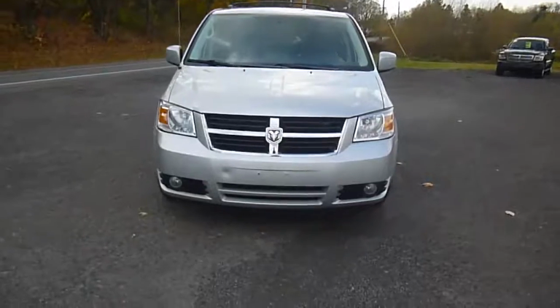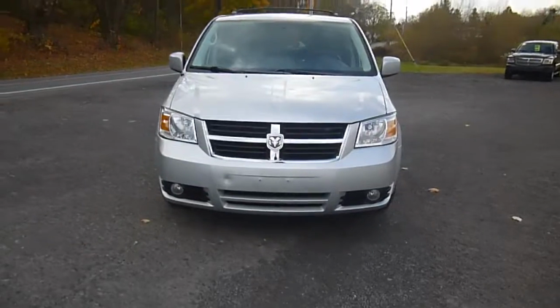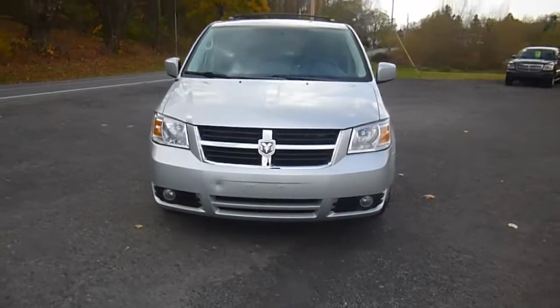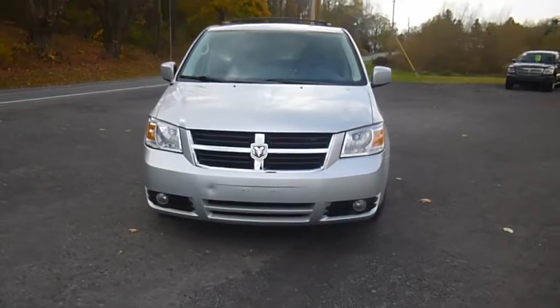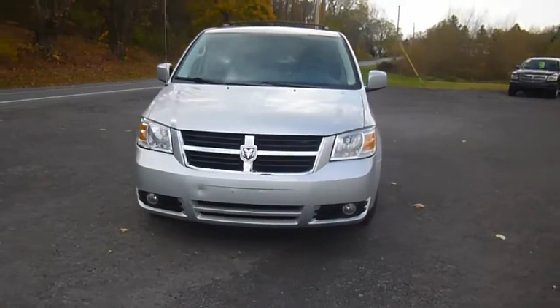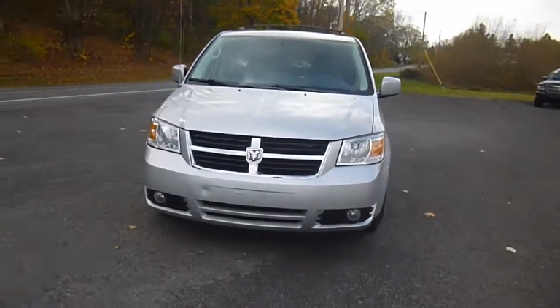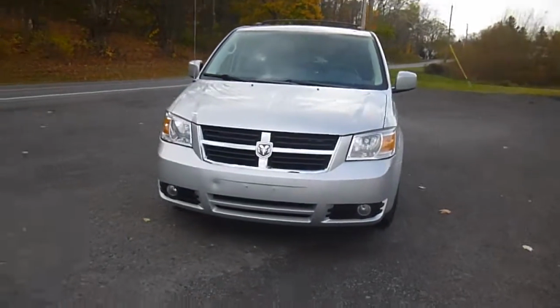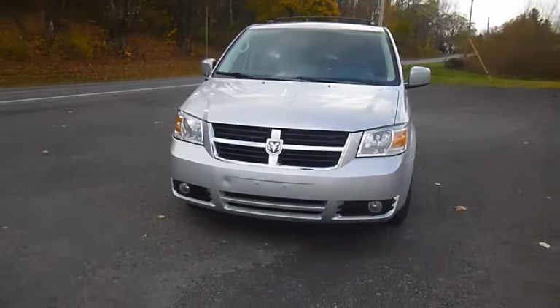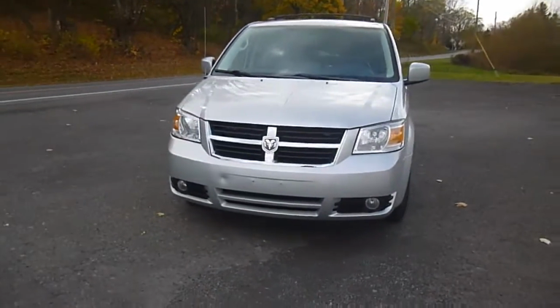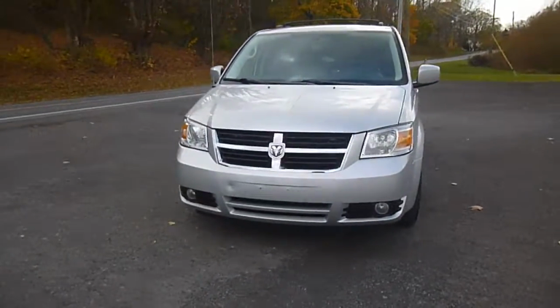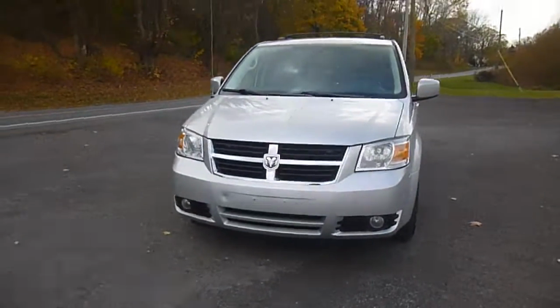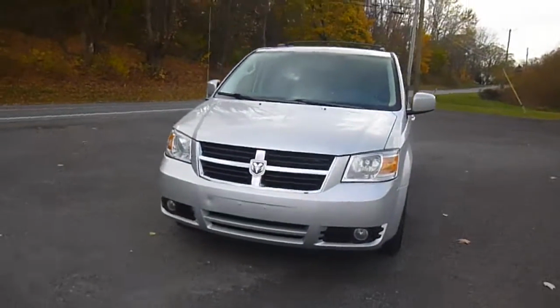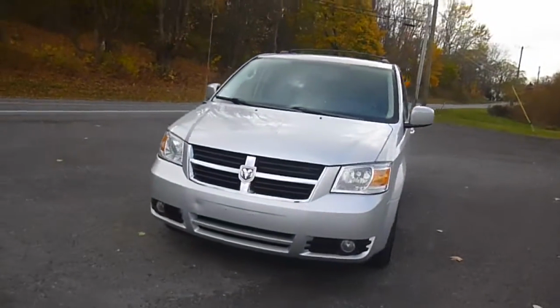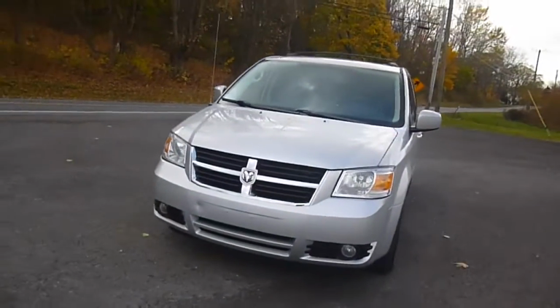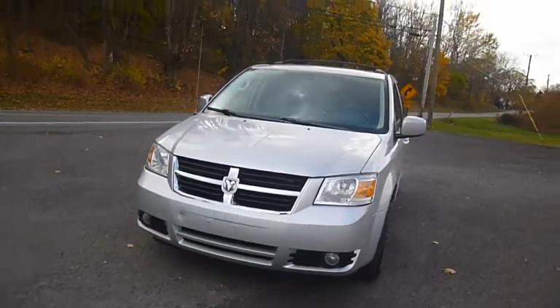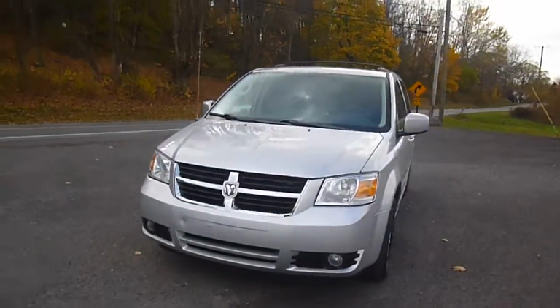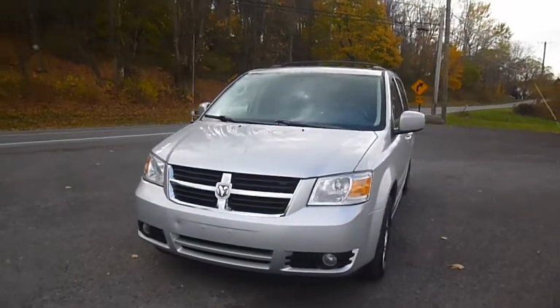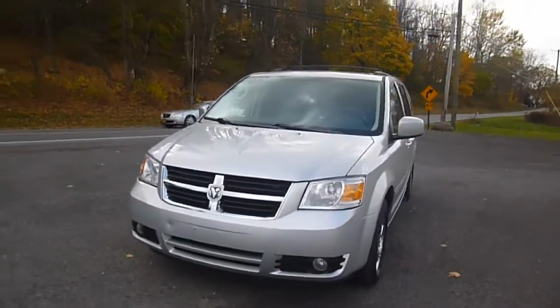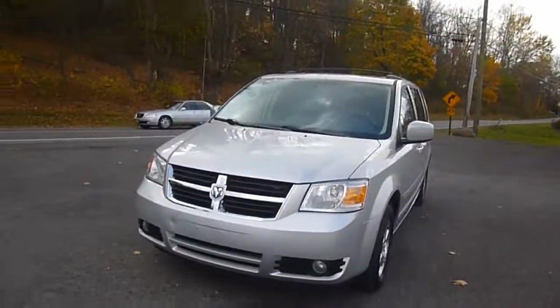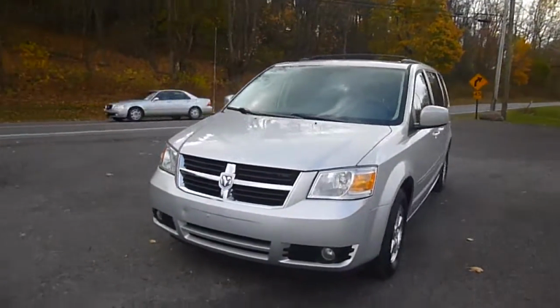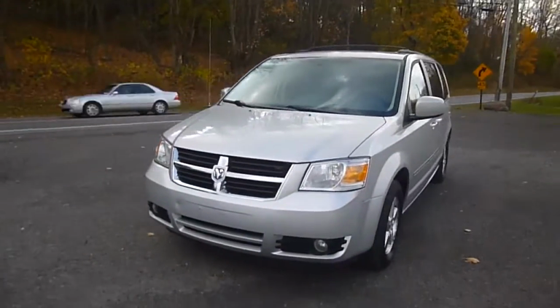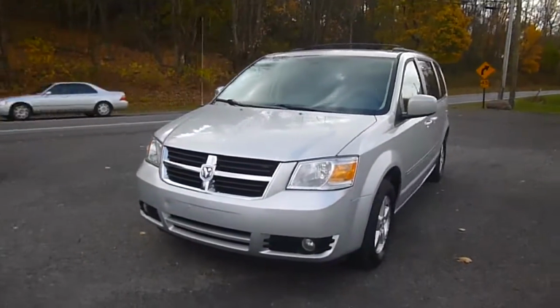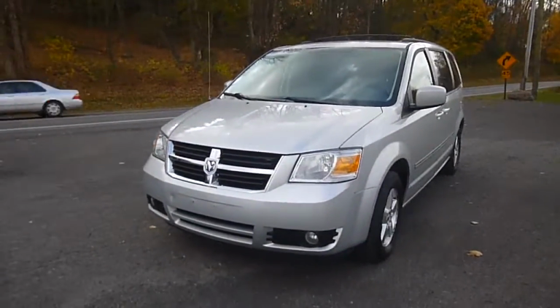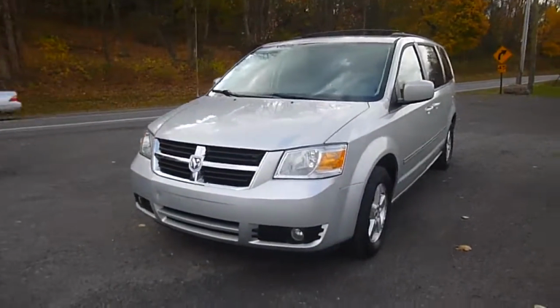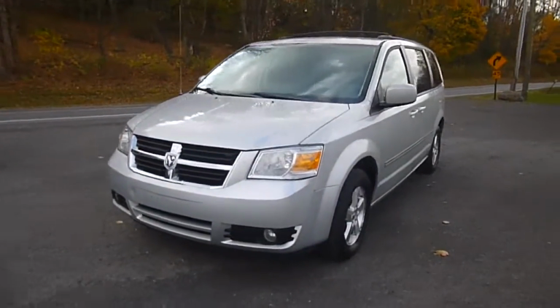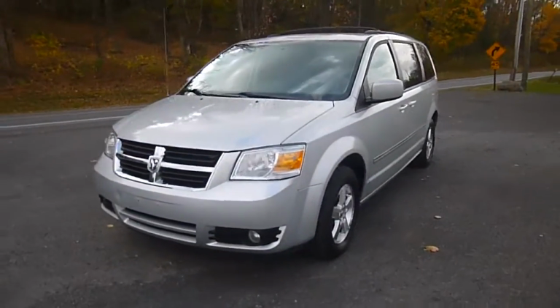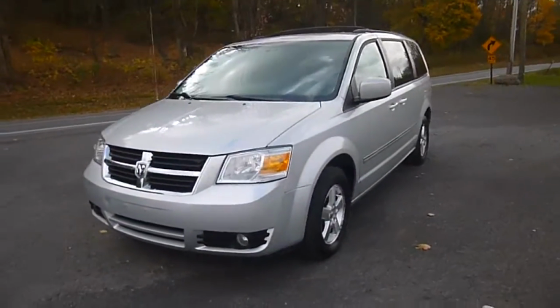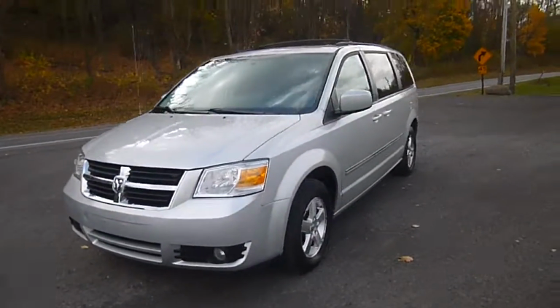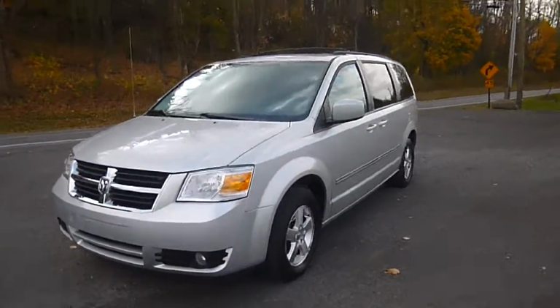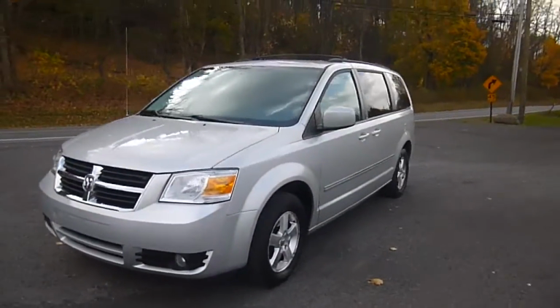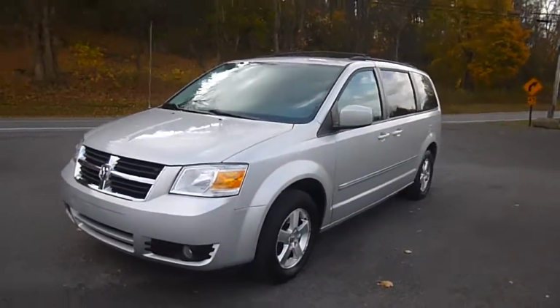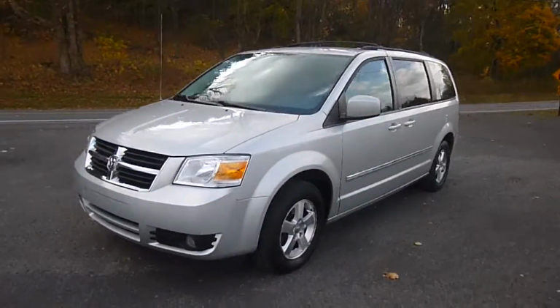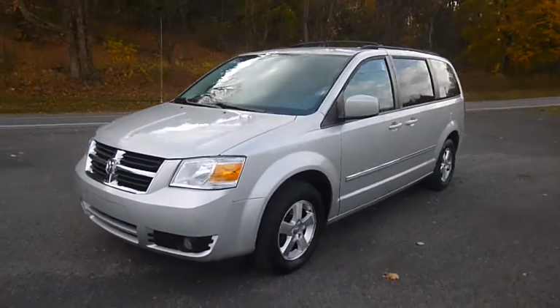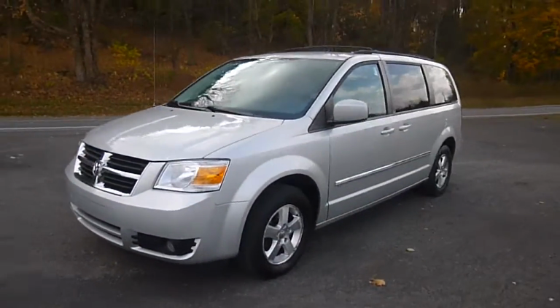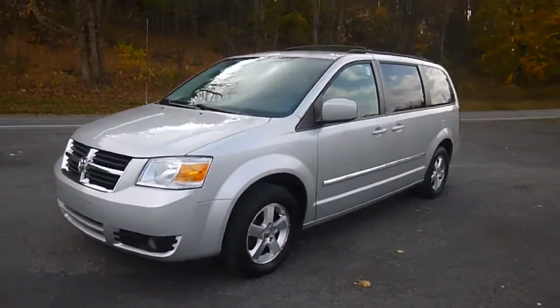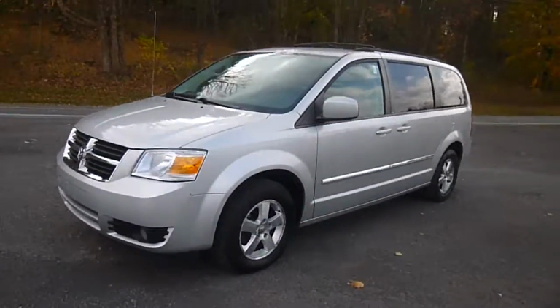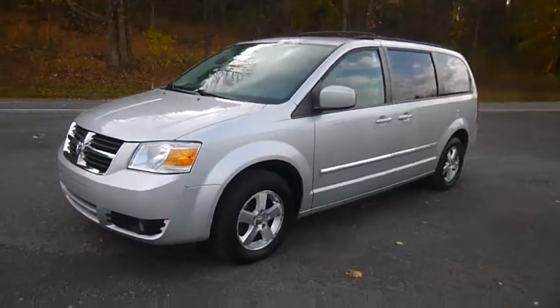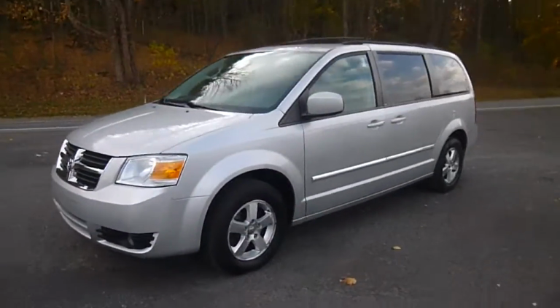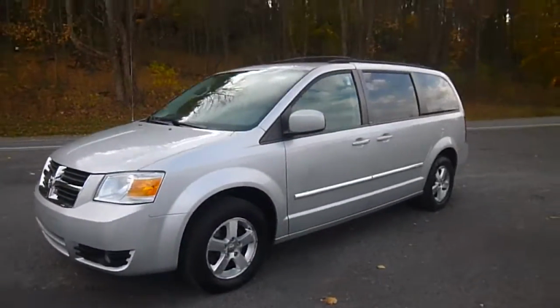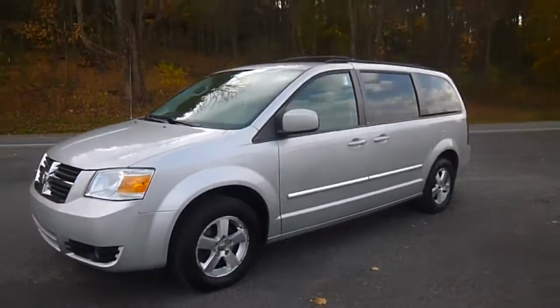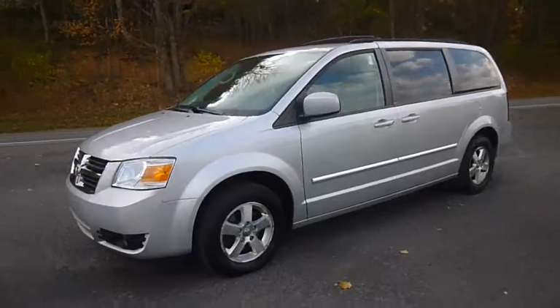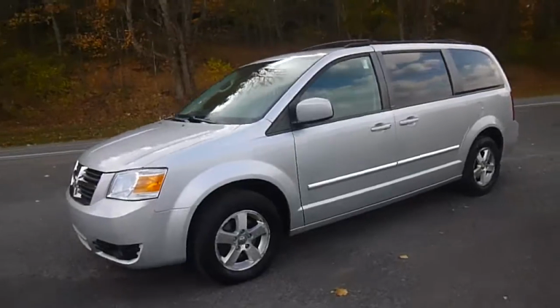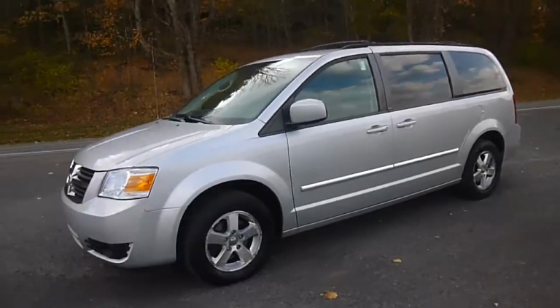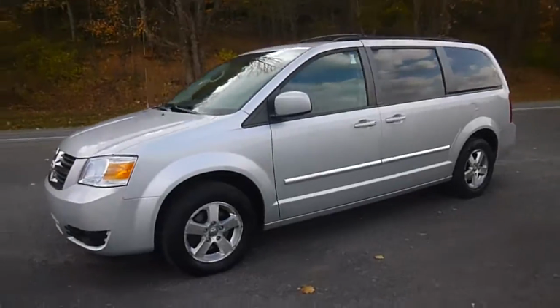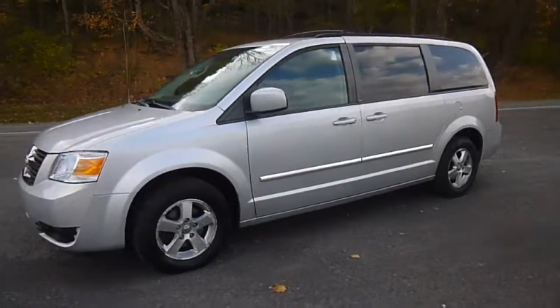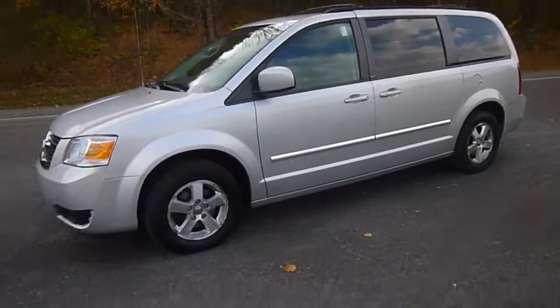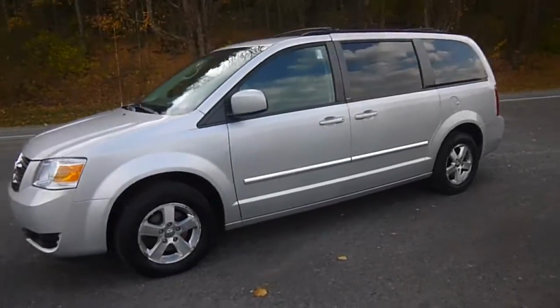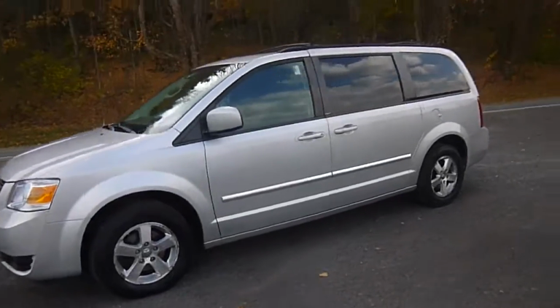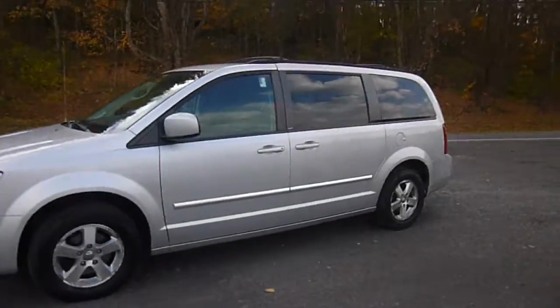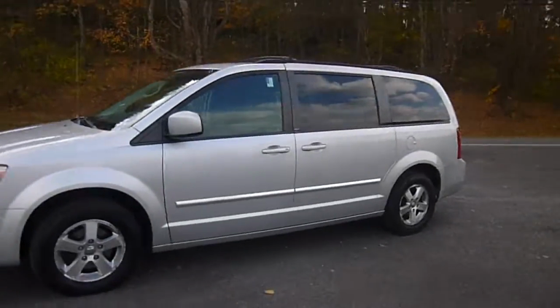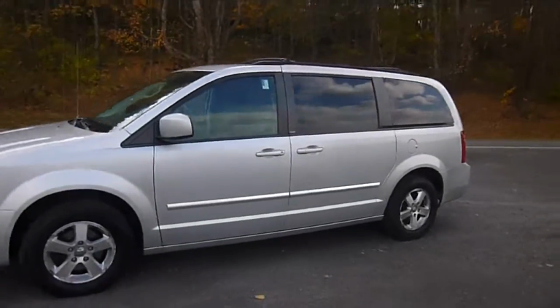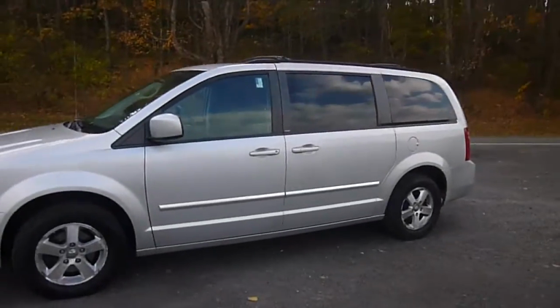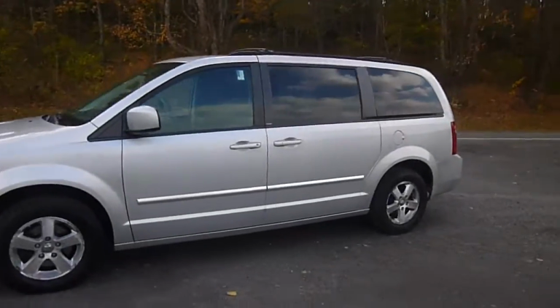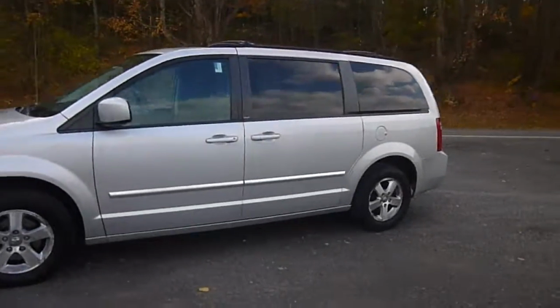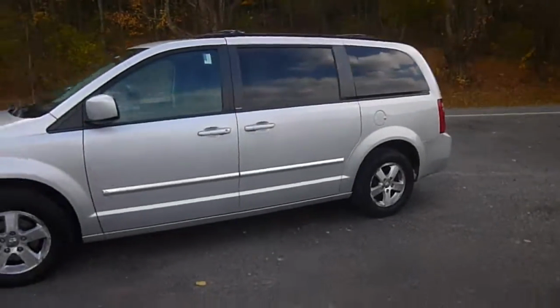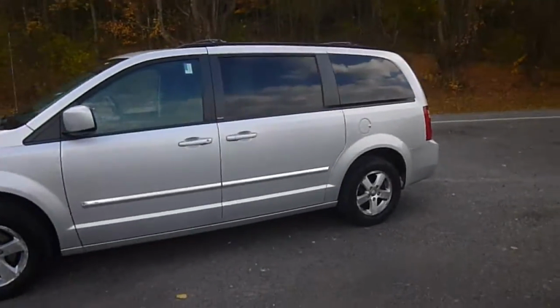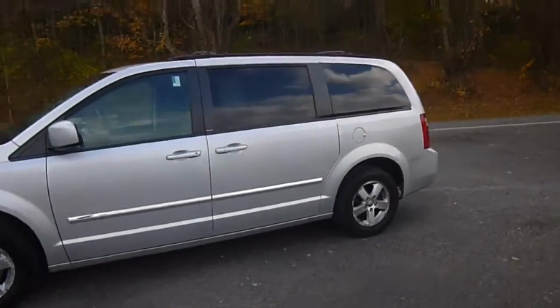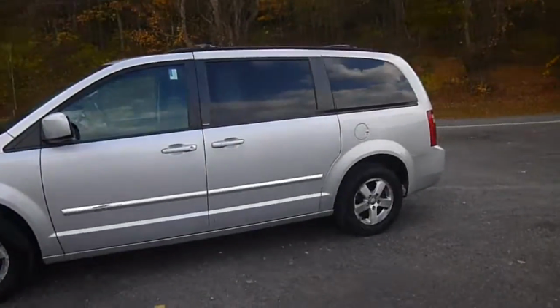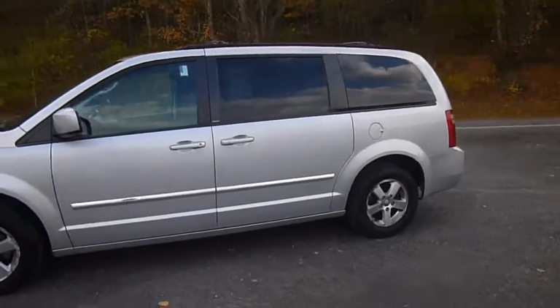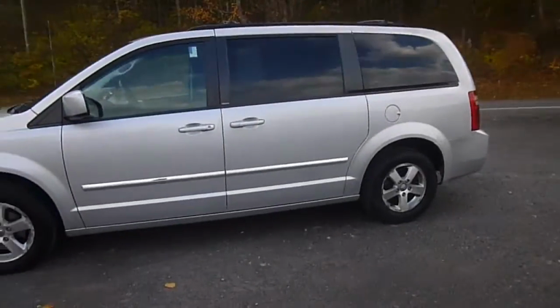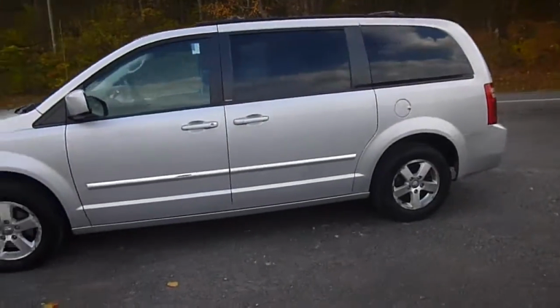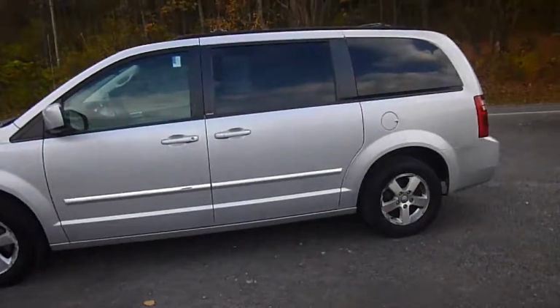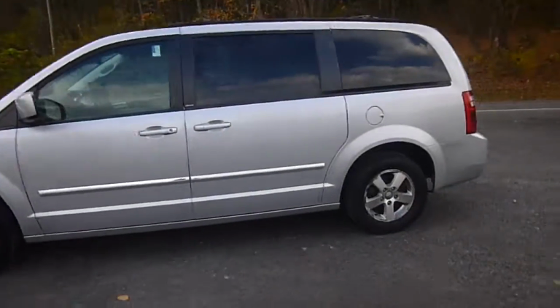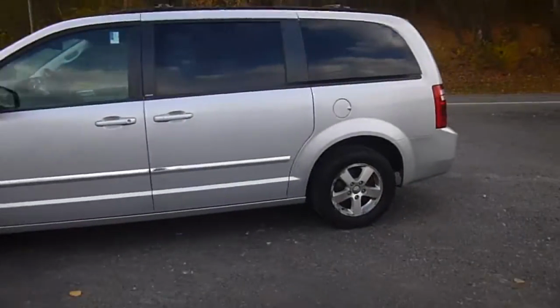Hey everyone, I'm over here at the Stored Chrysler Products in Stords, New York, looking at a used 2009 Dodge Grand Caravan in a billet silver color.